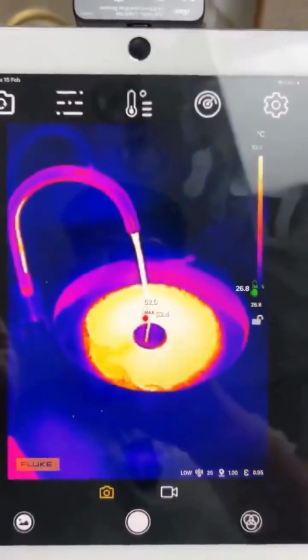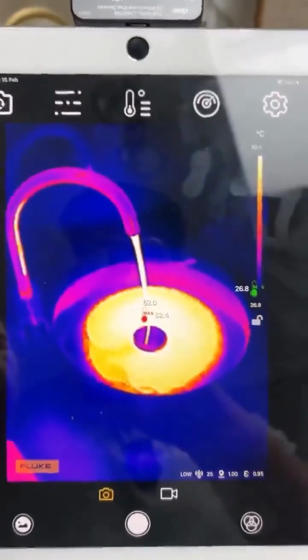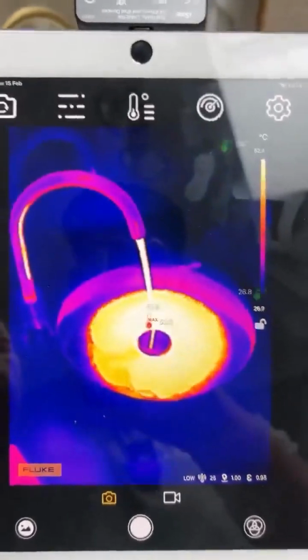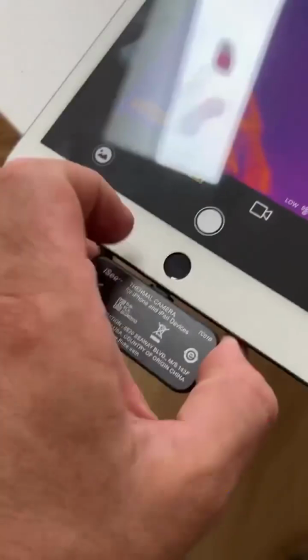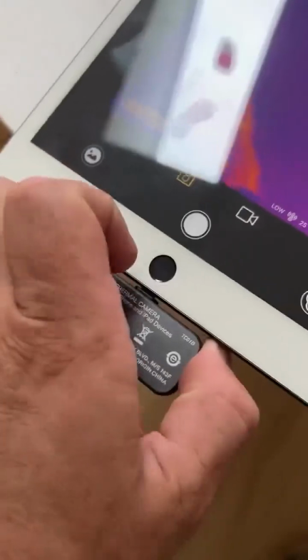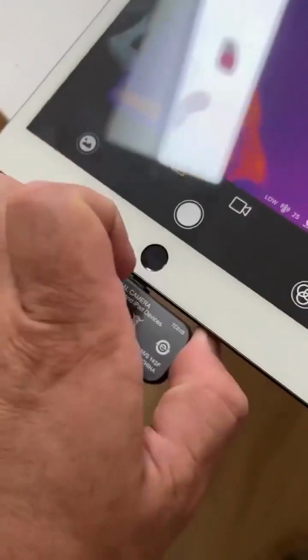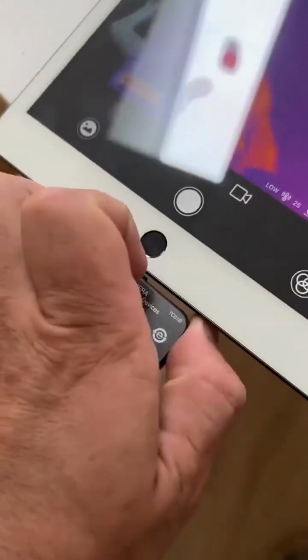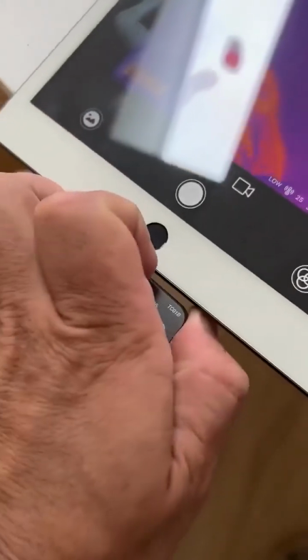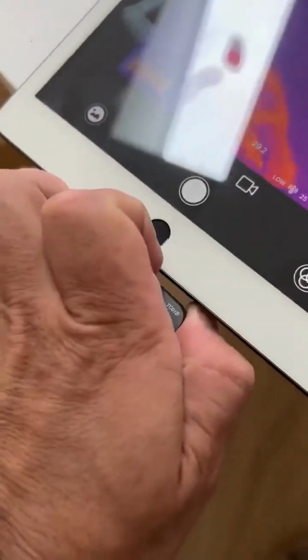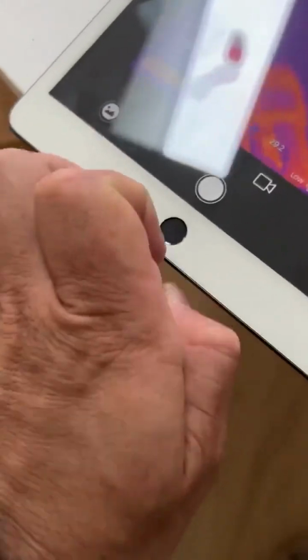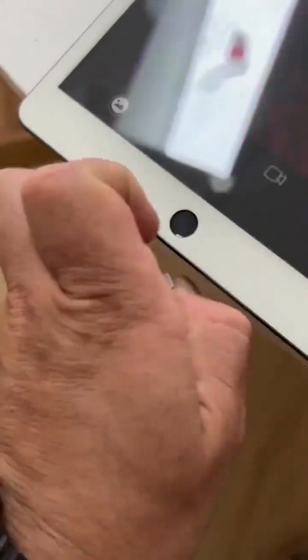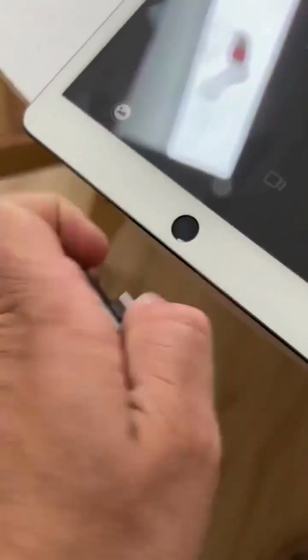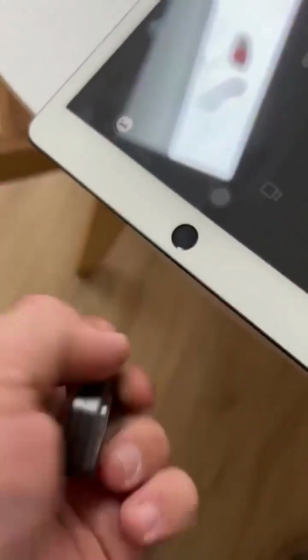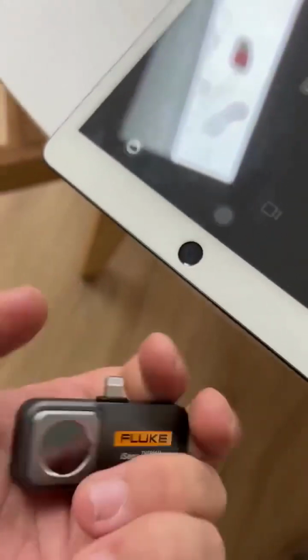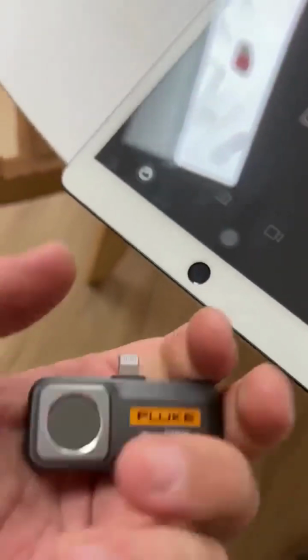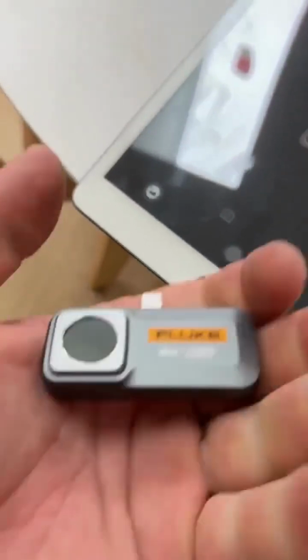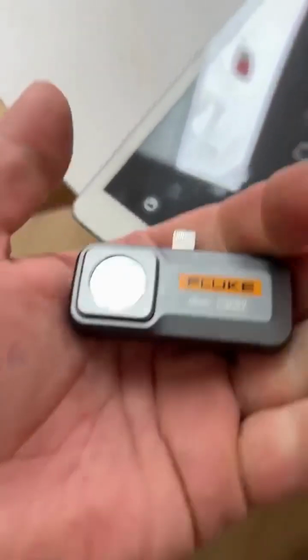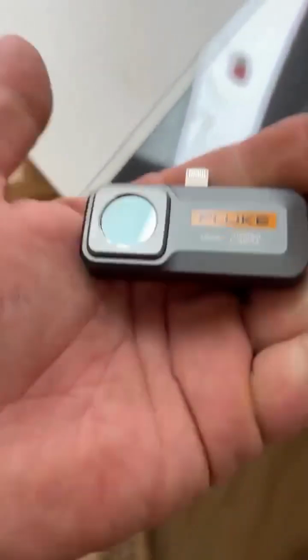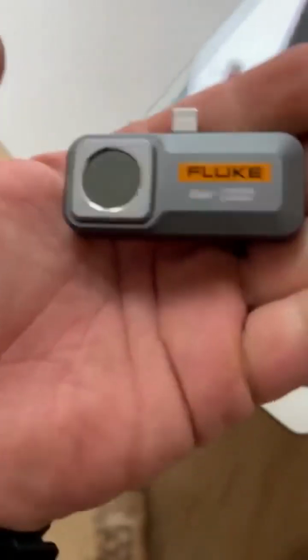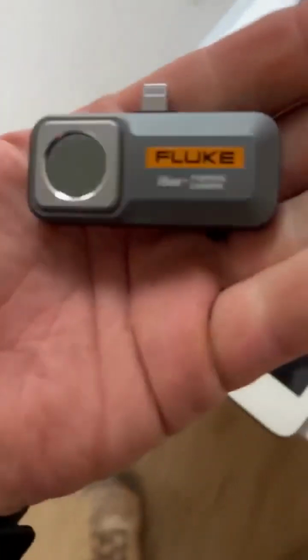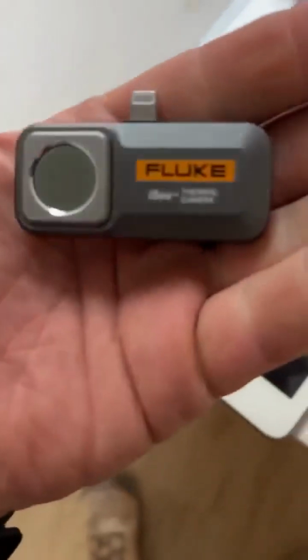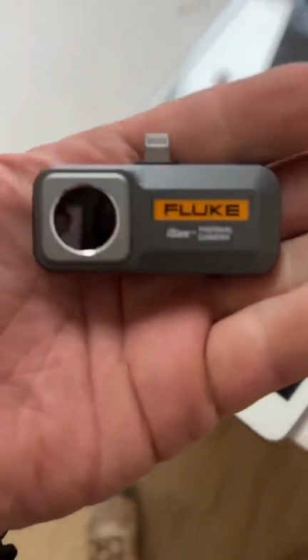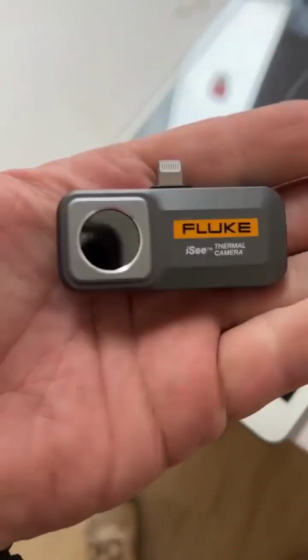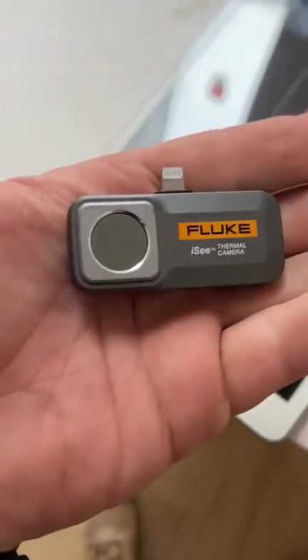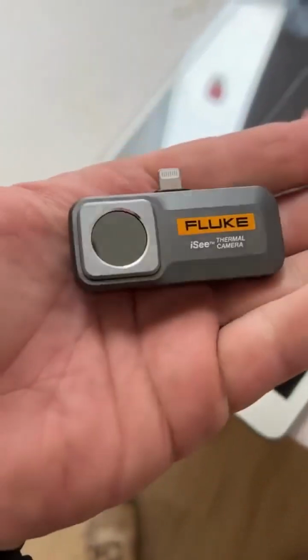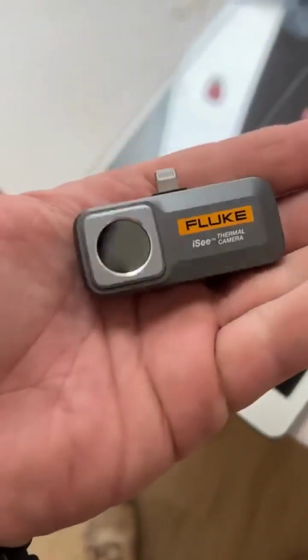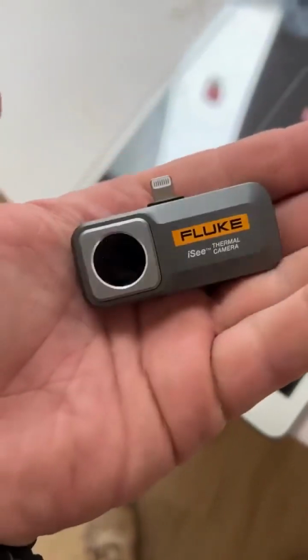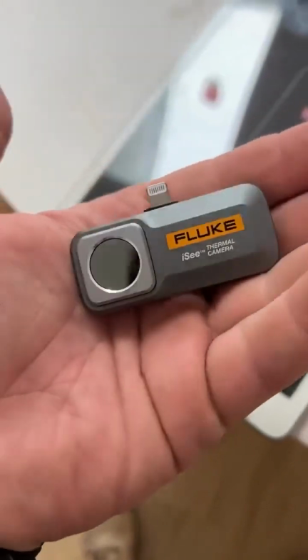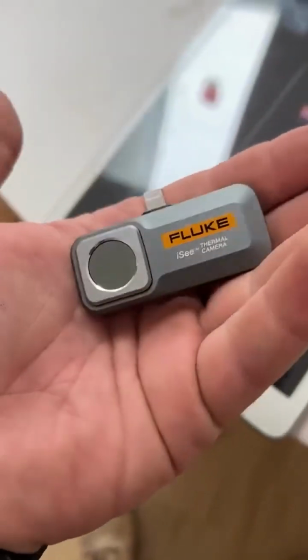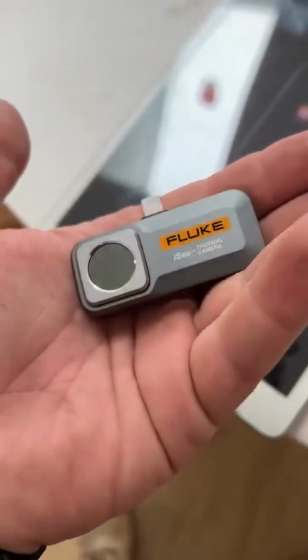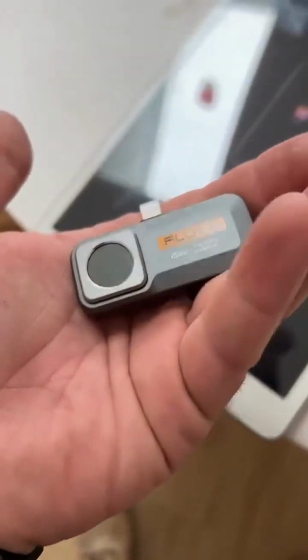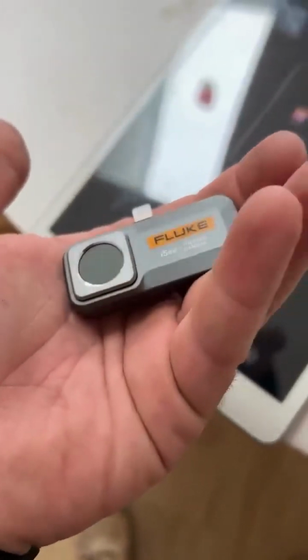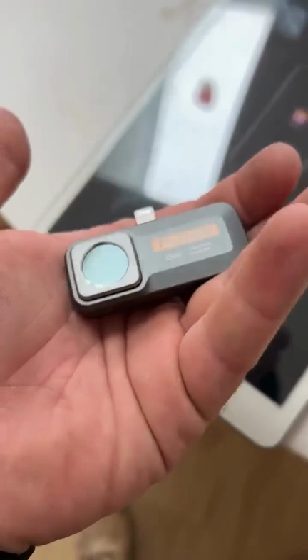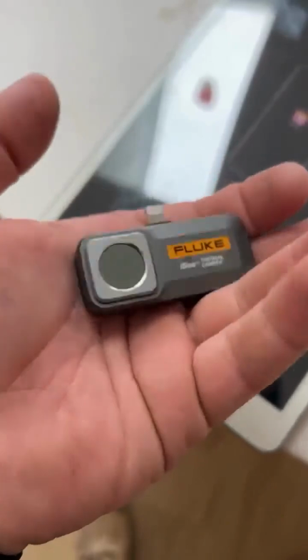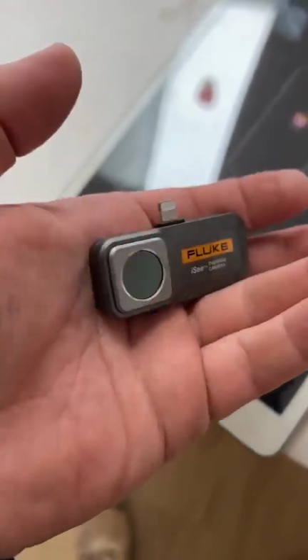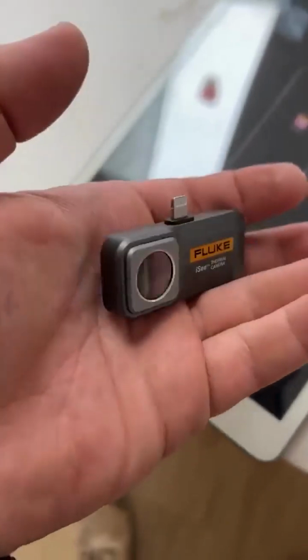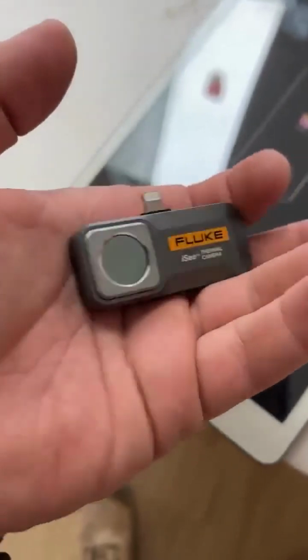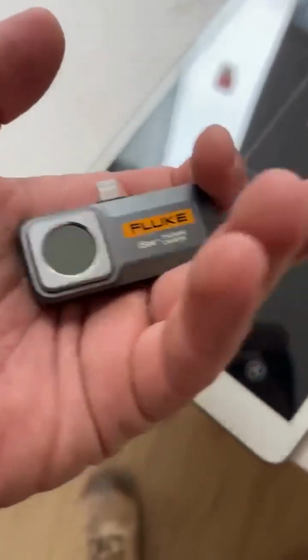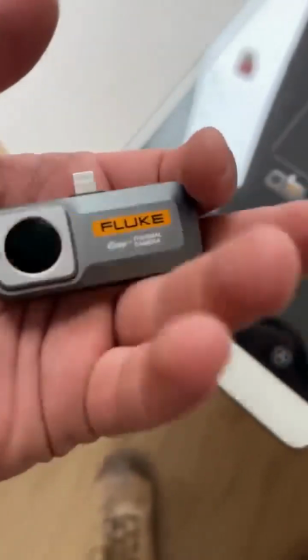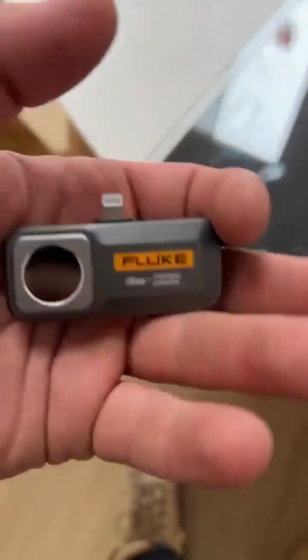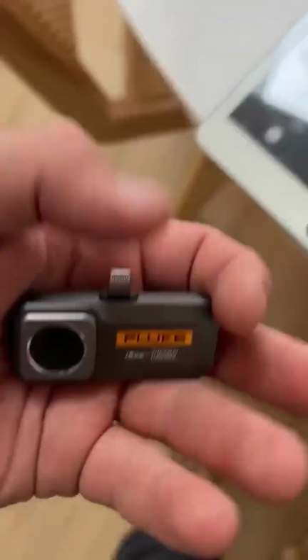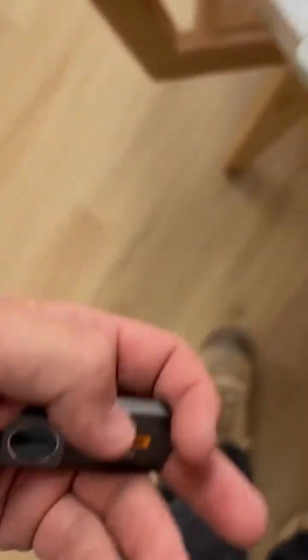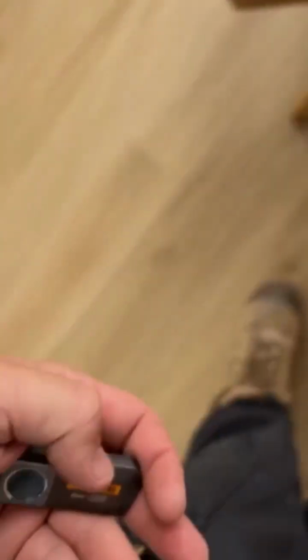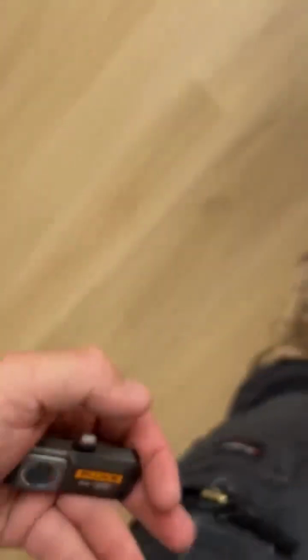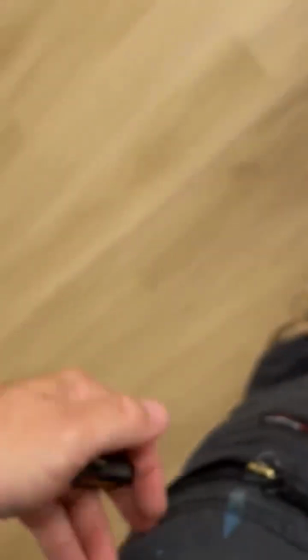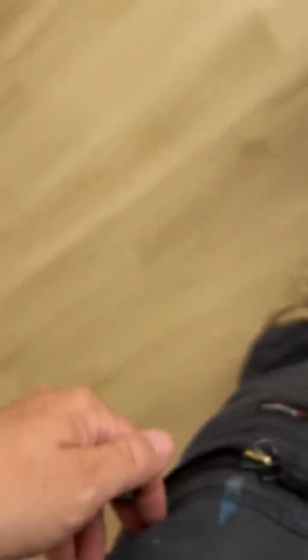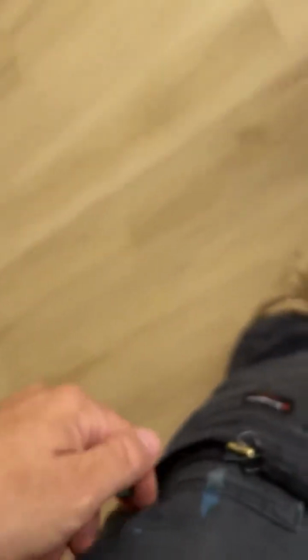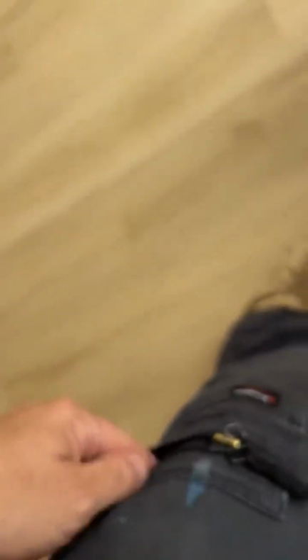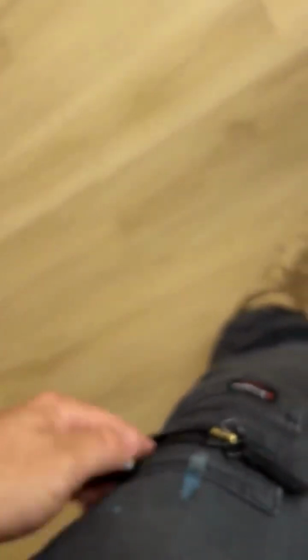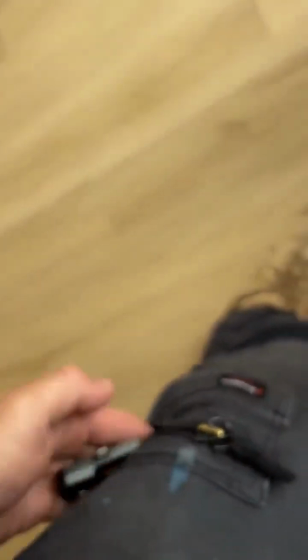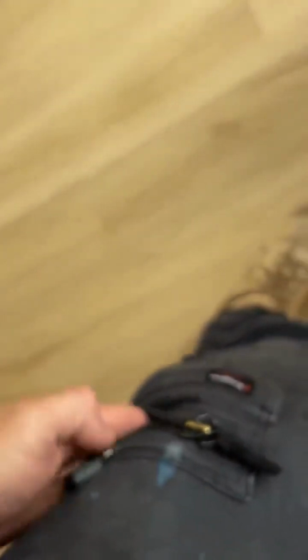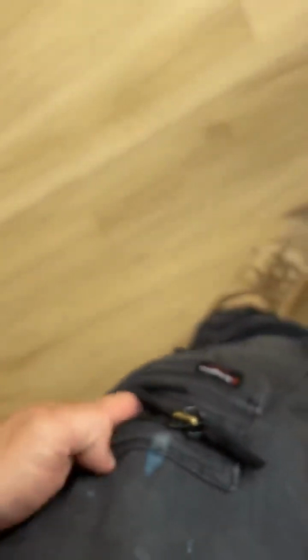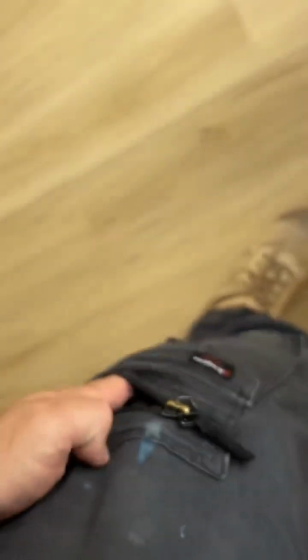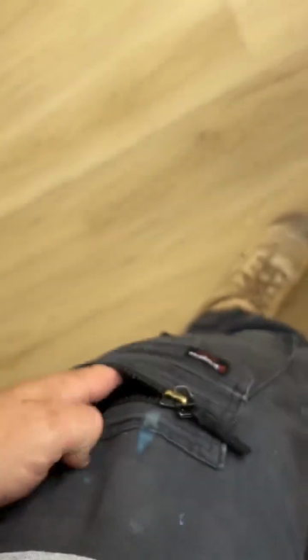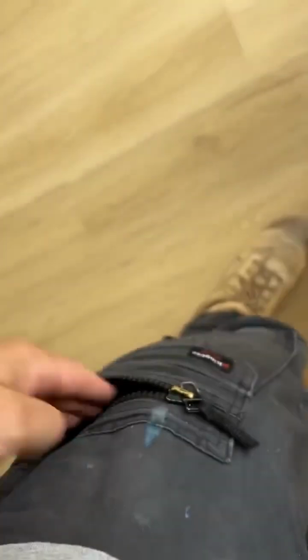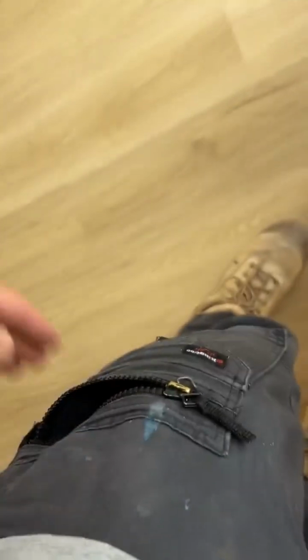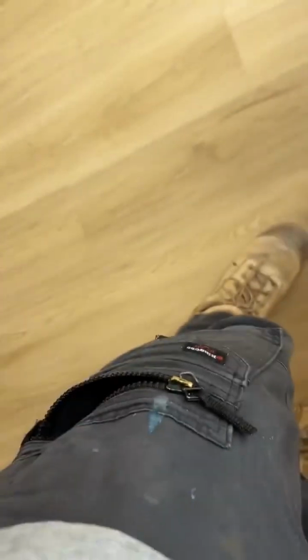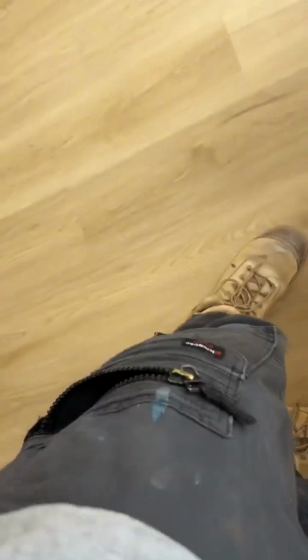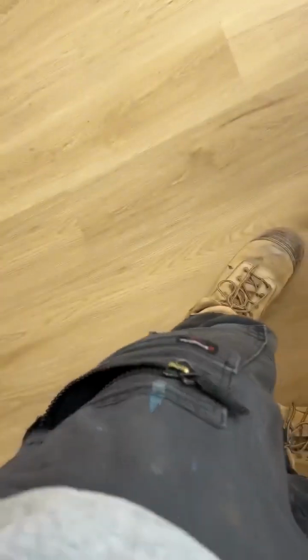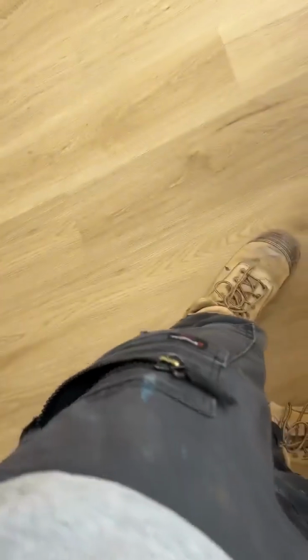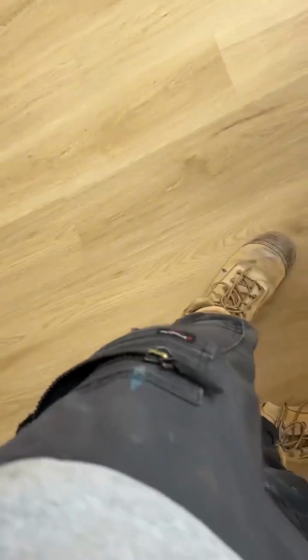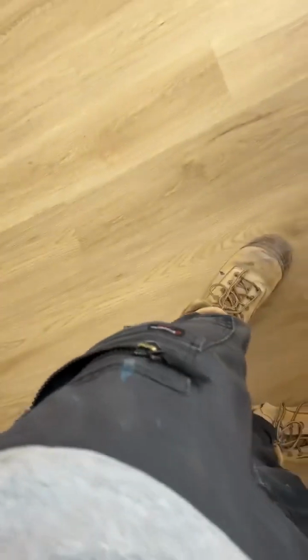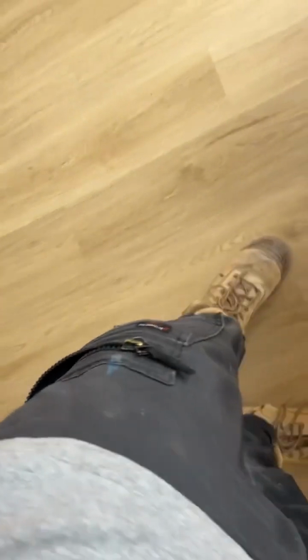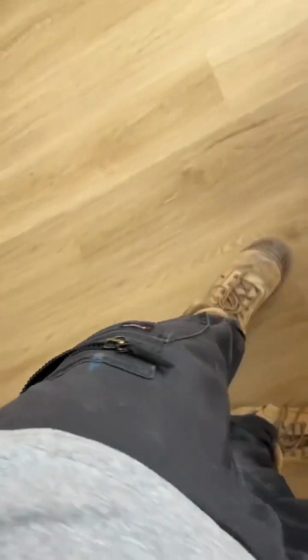I just love how small and compact it is — throw it in your pocket and away you go.